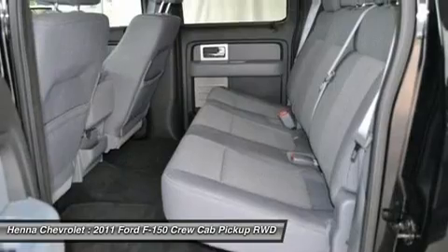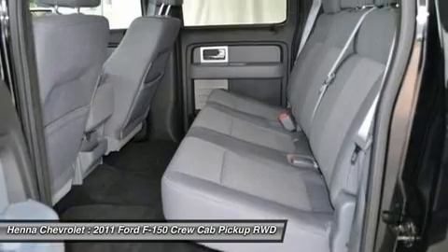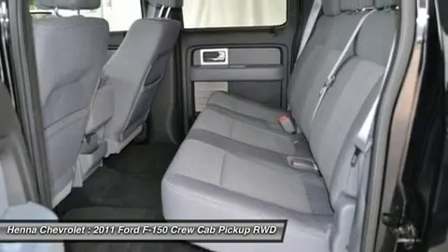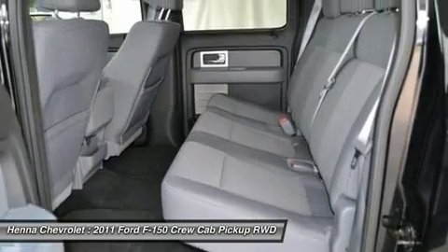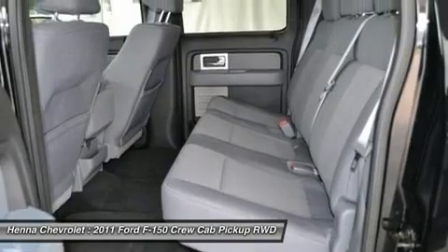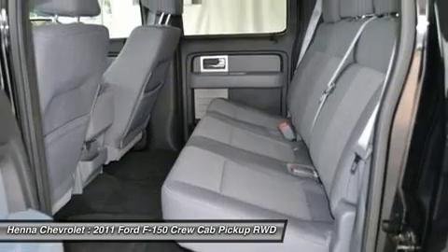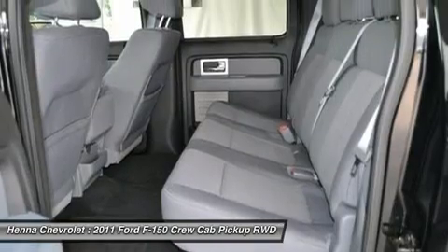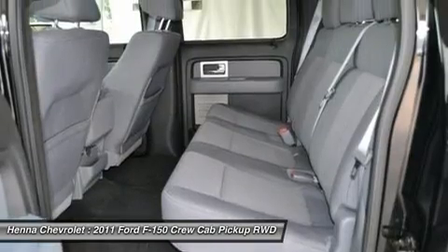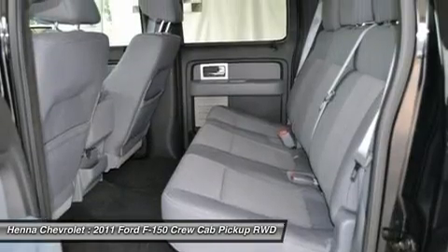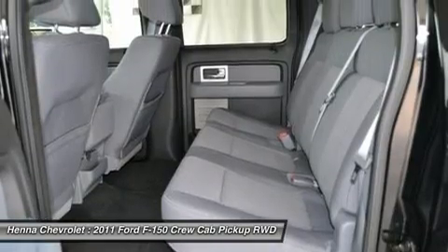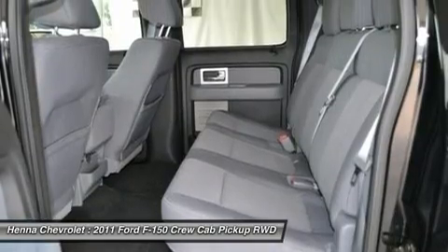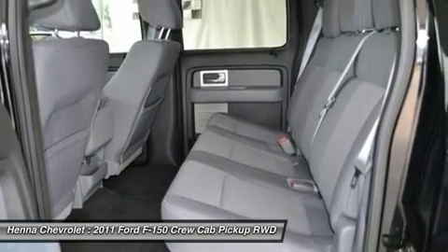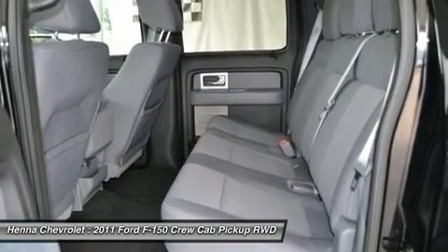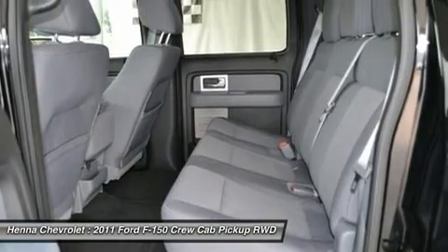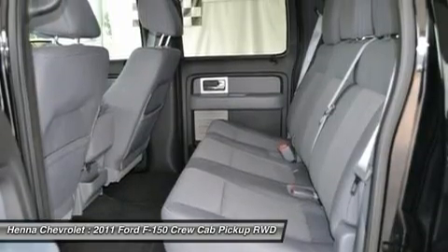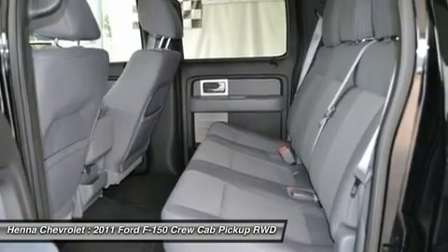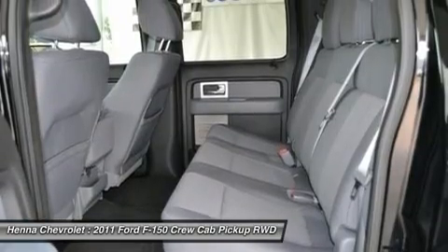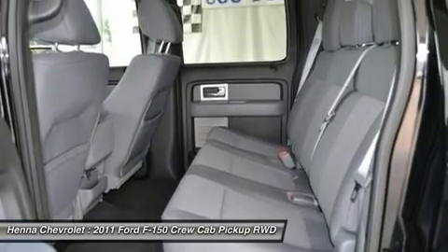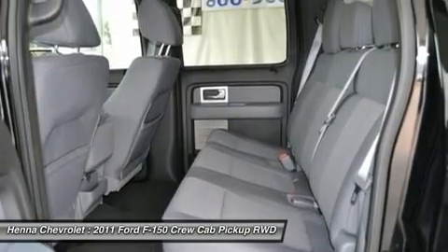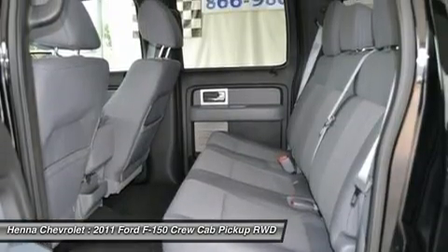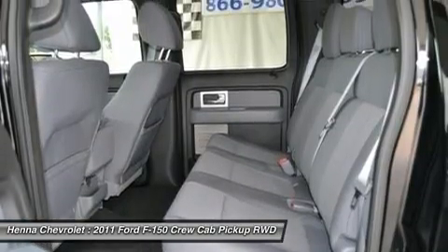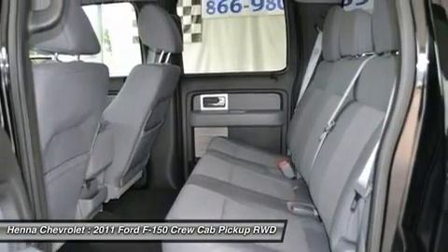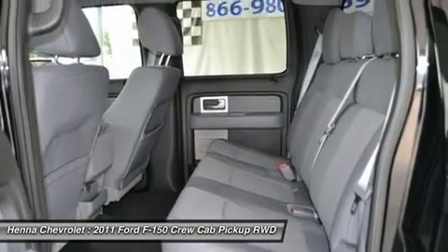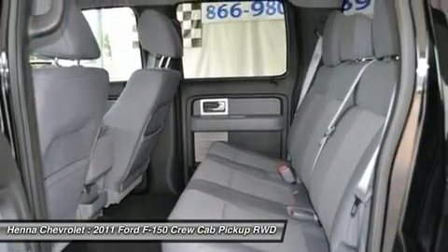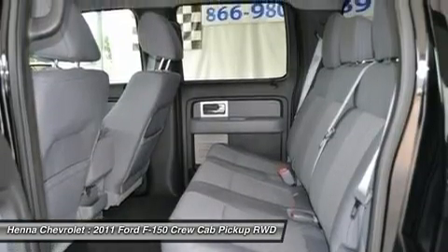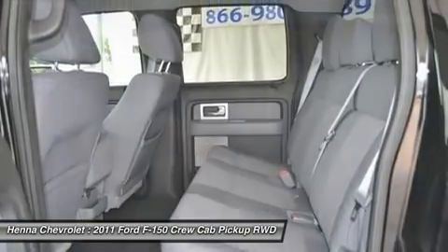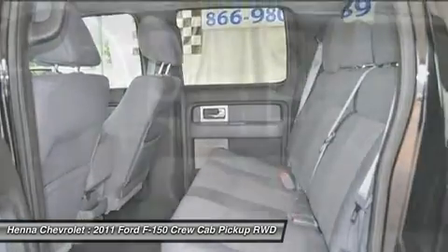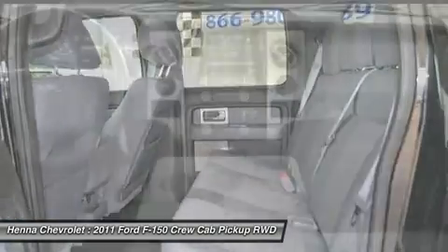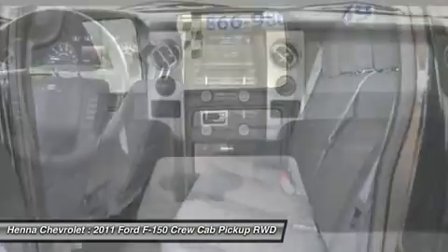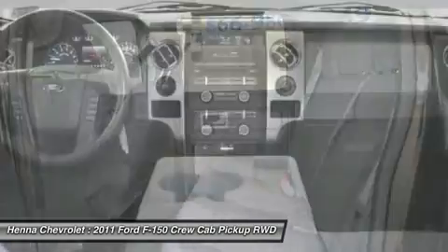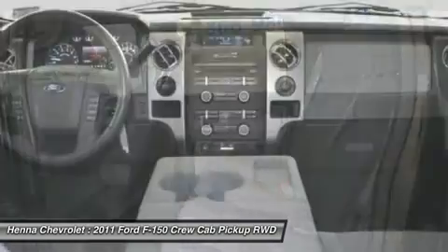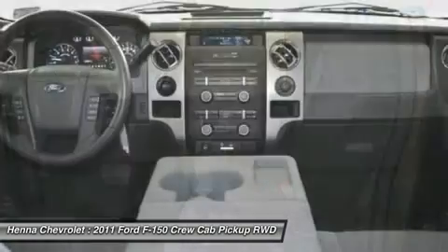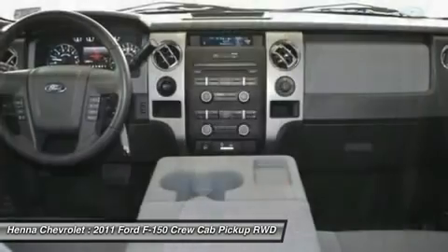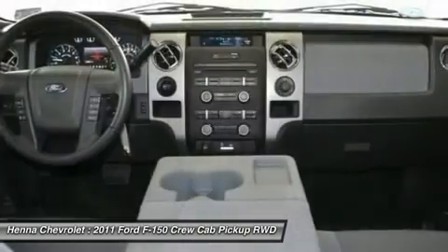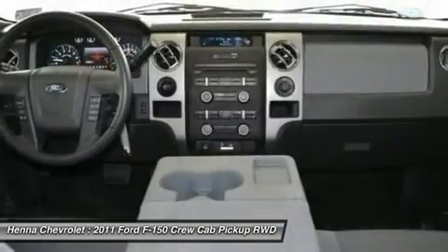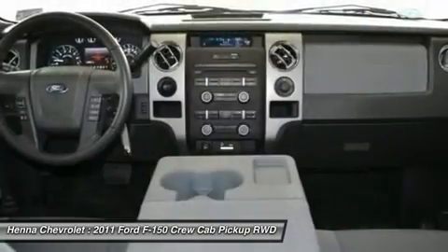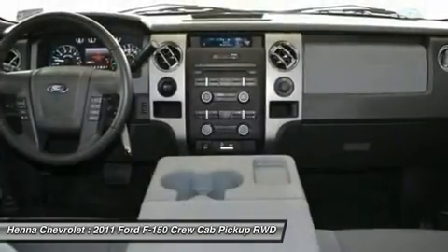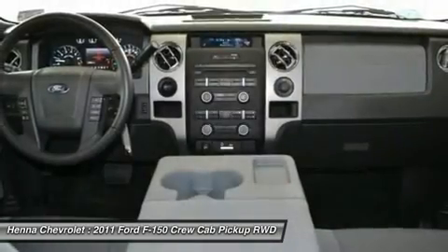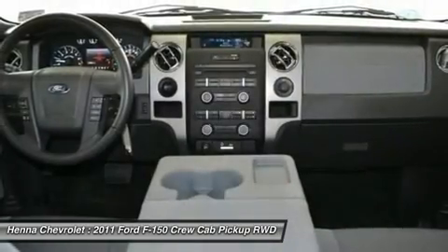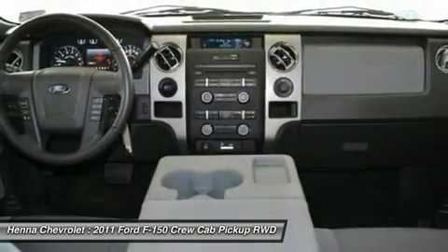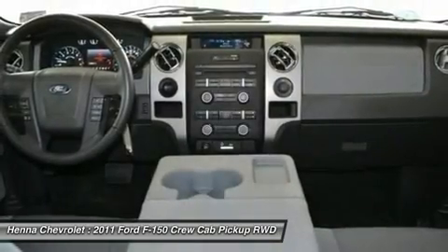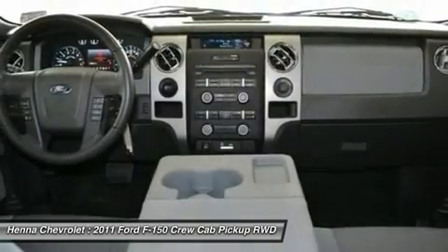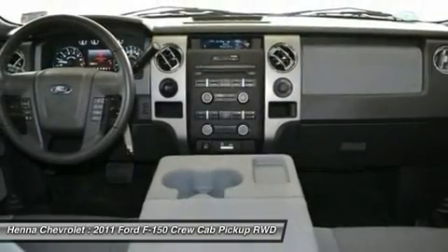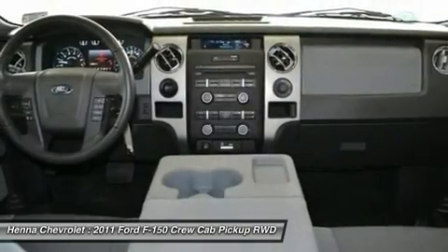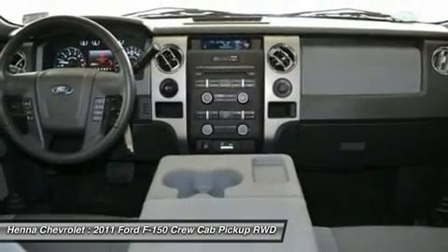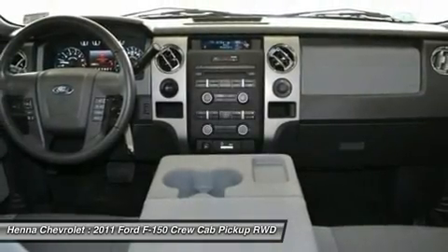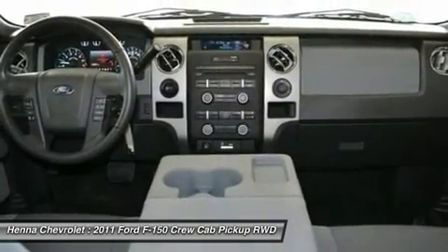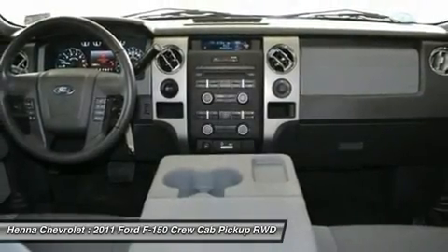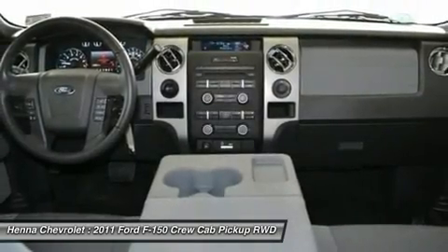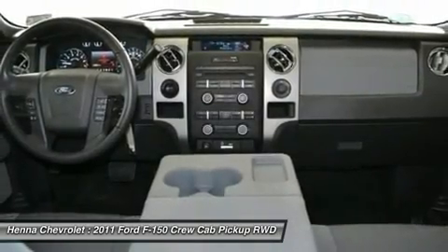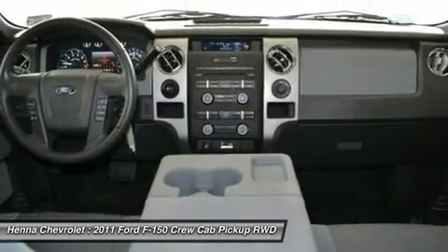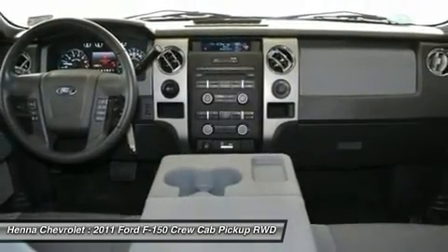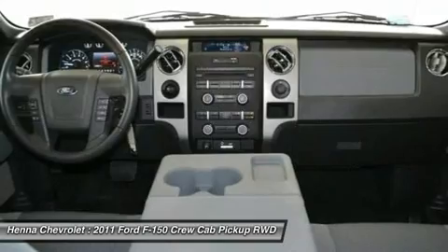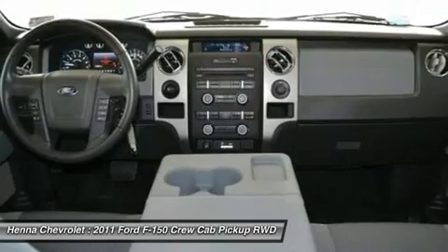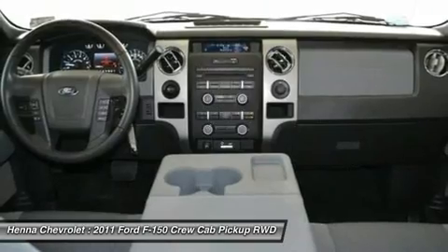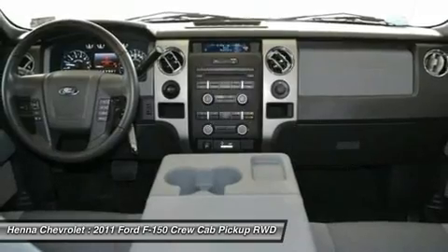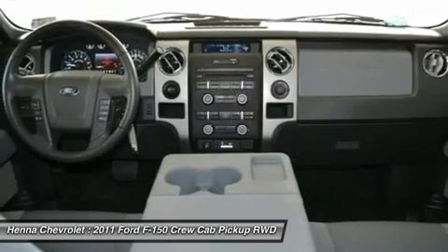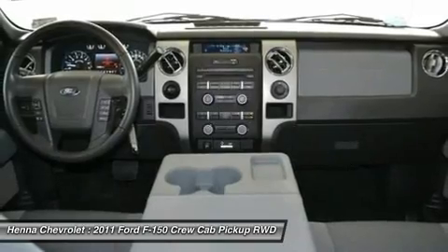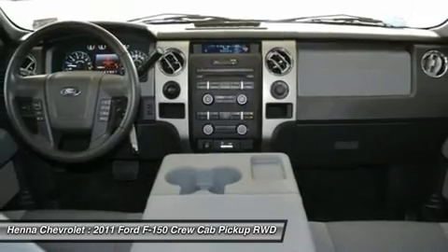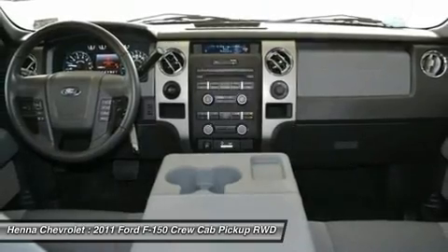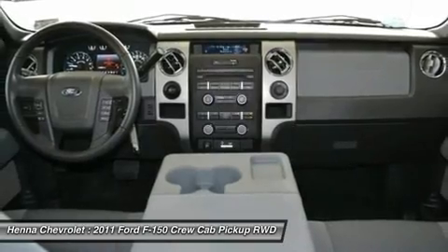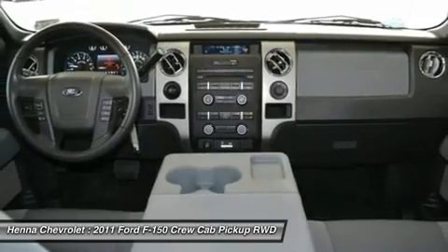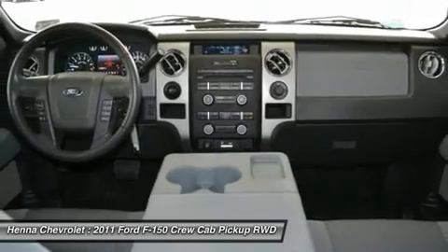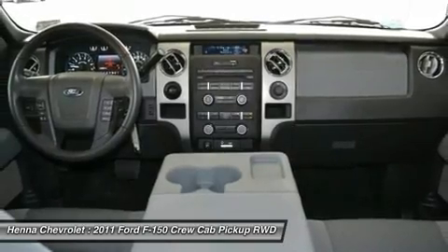ABS brakes, tachometer, electronic stability control, air conditioning, four wheel disc brakes.